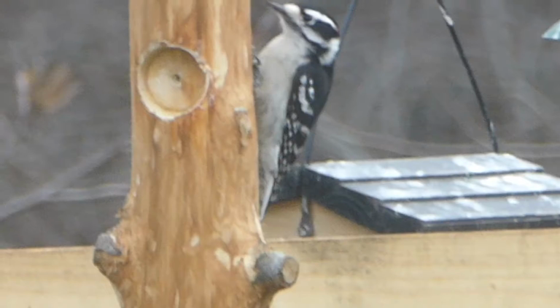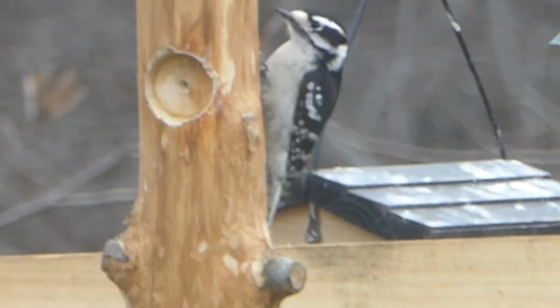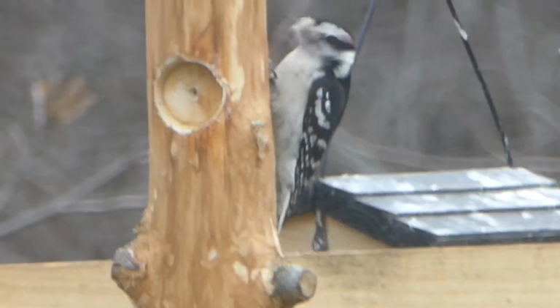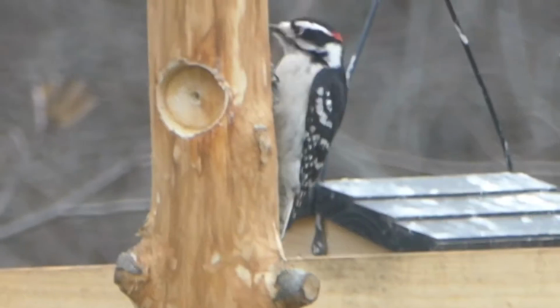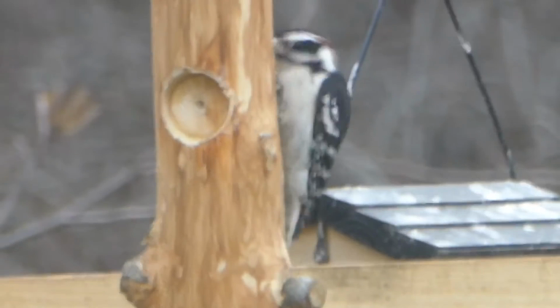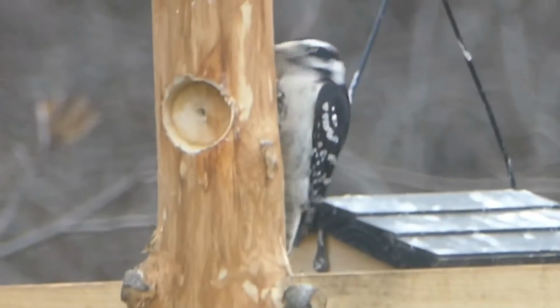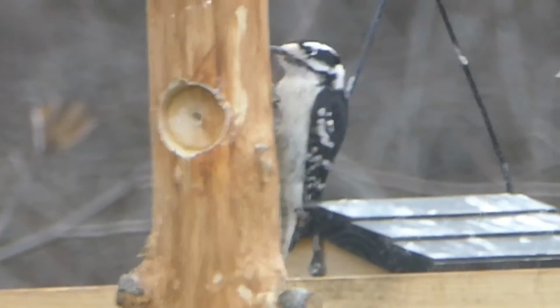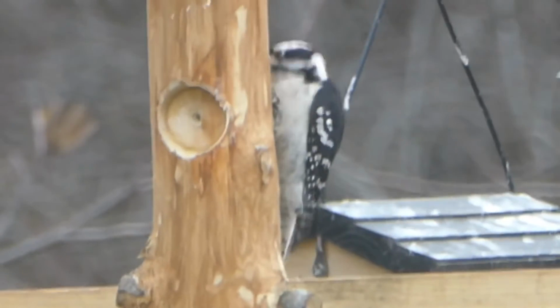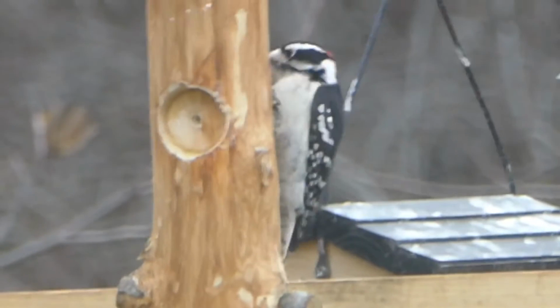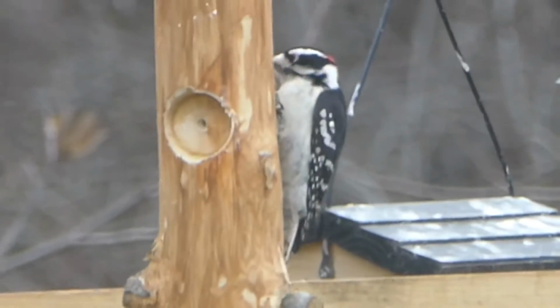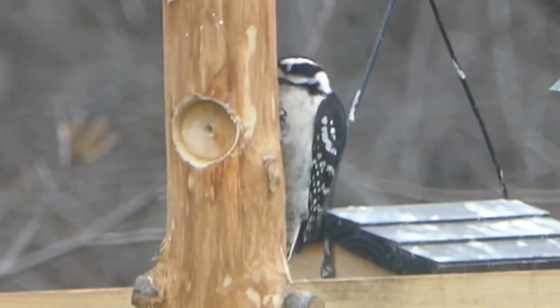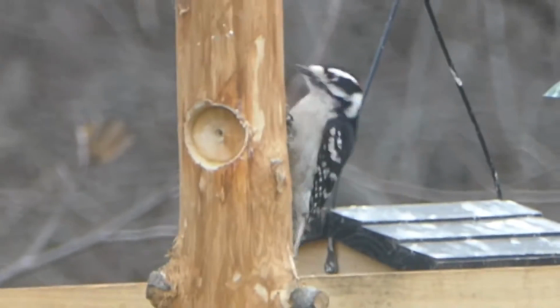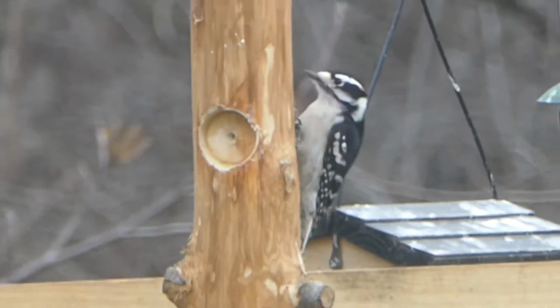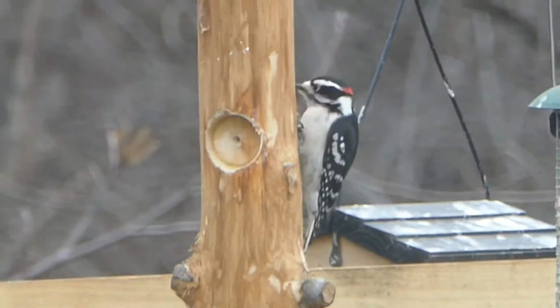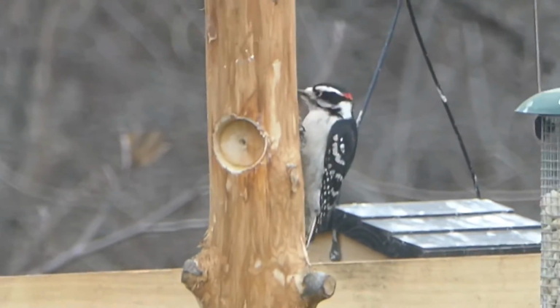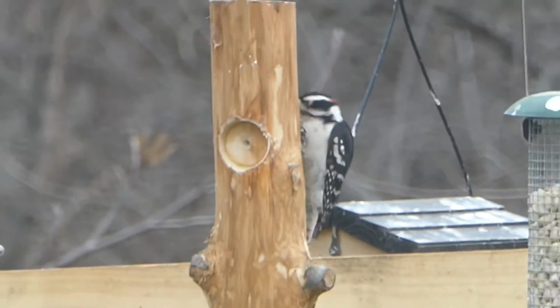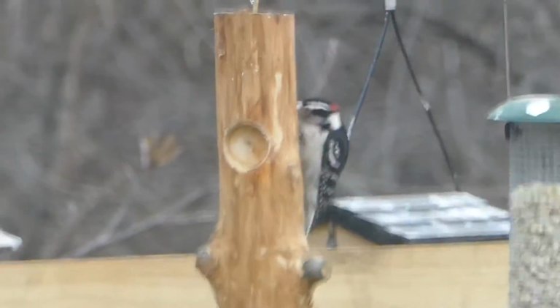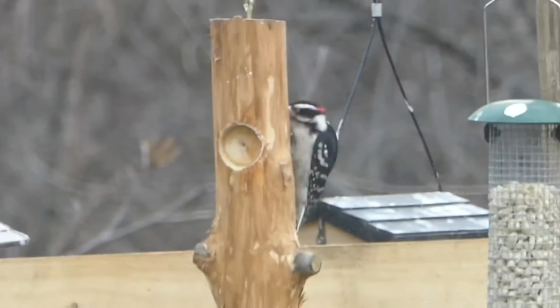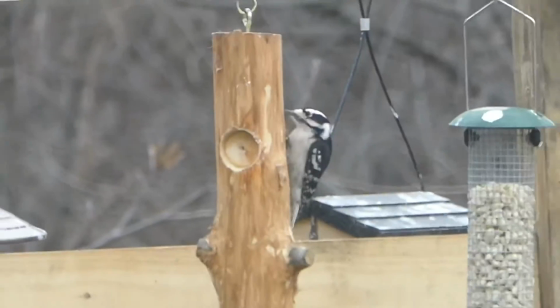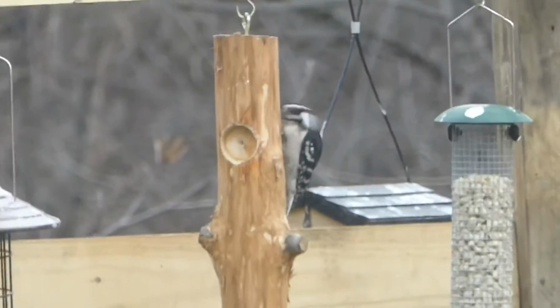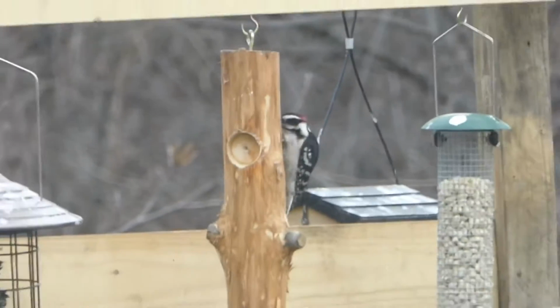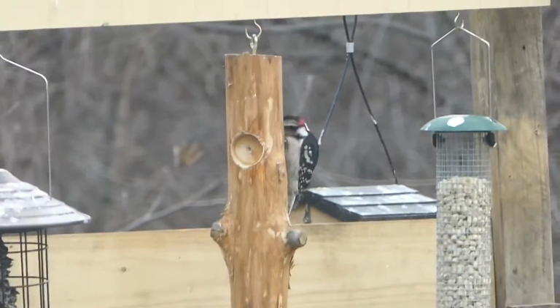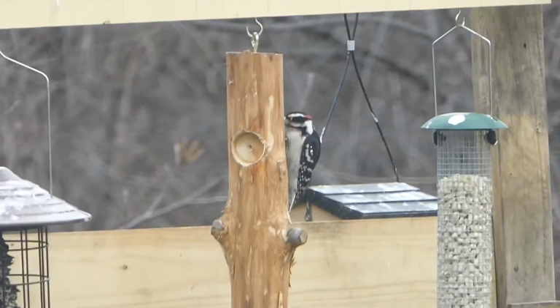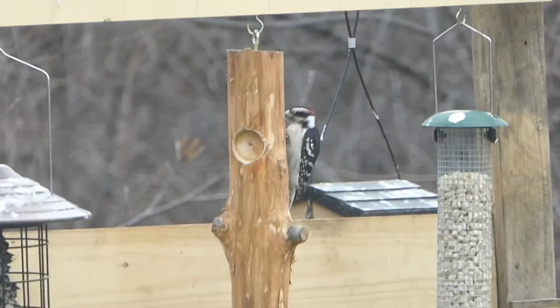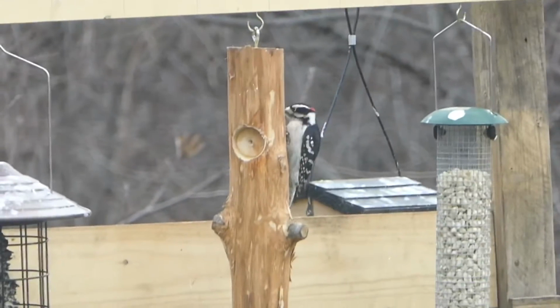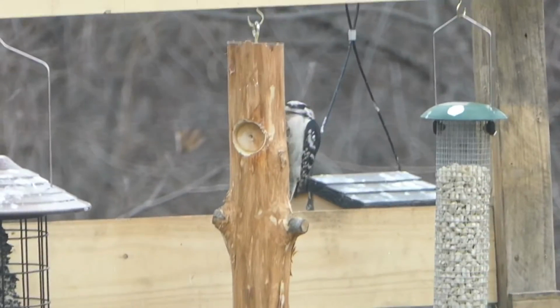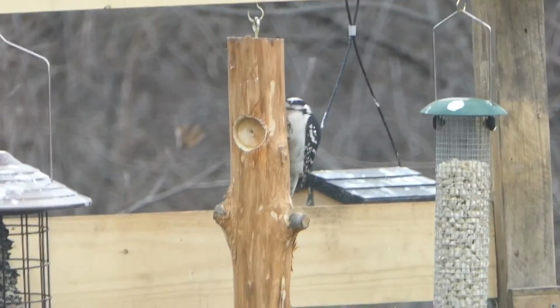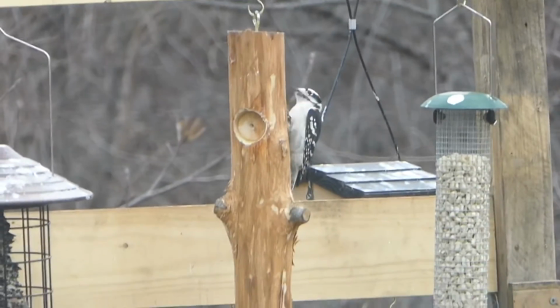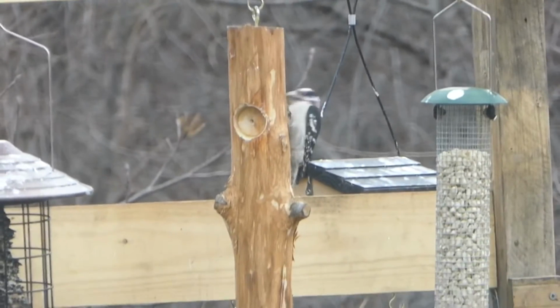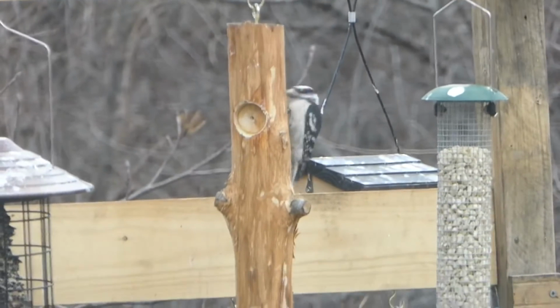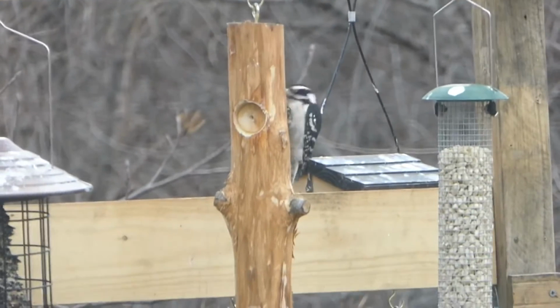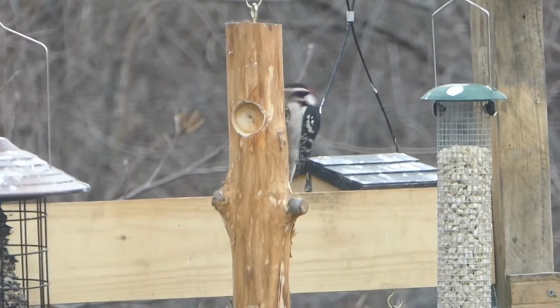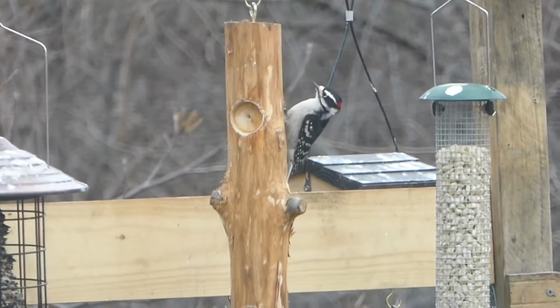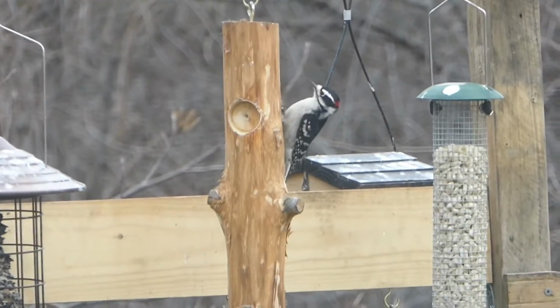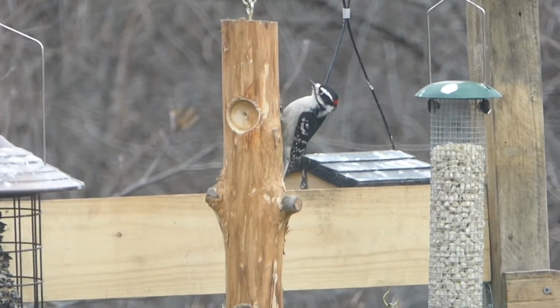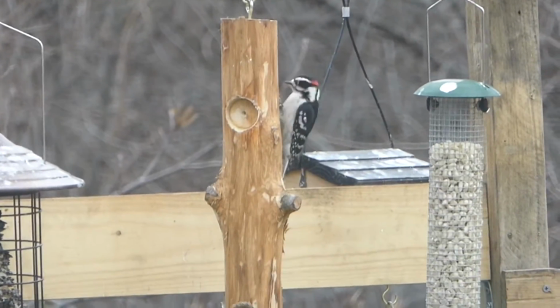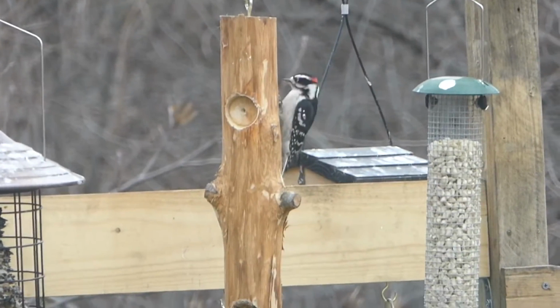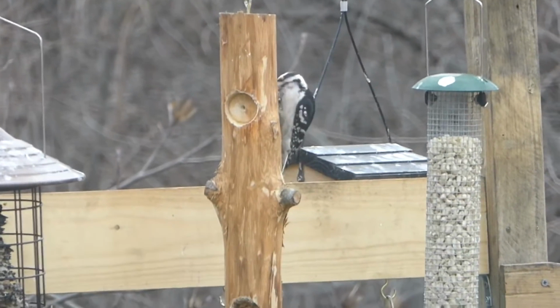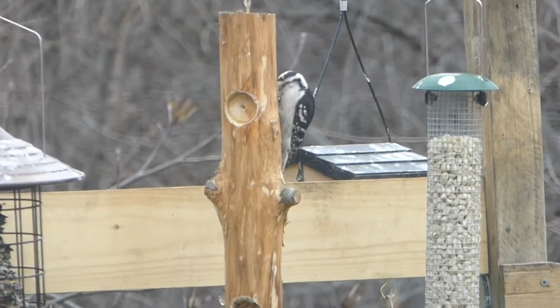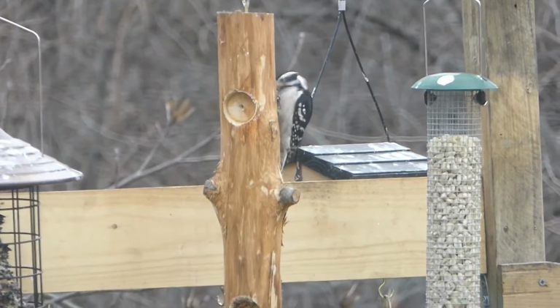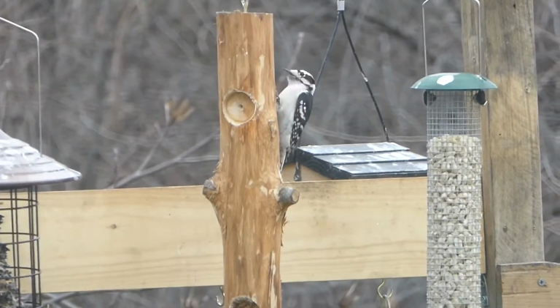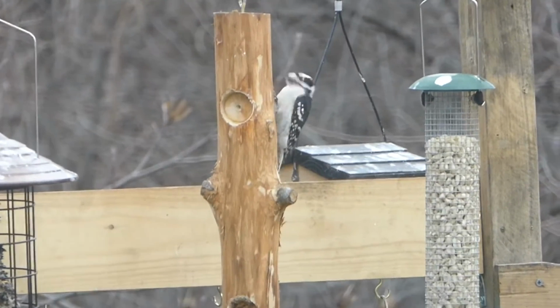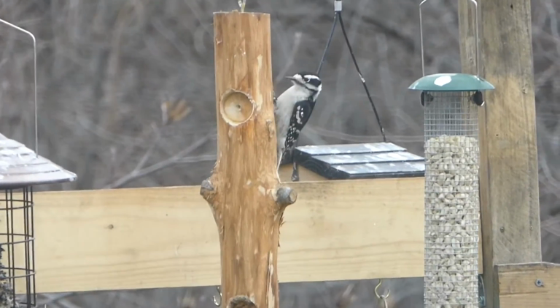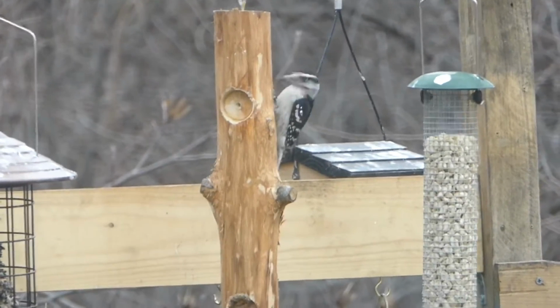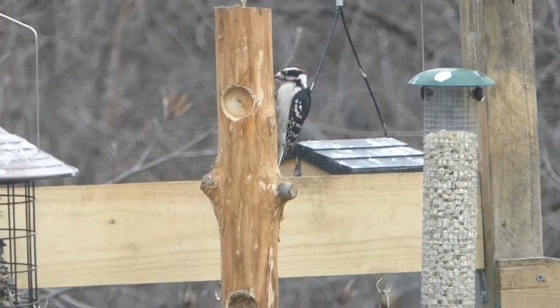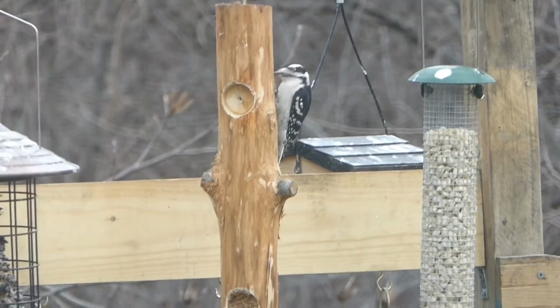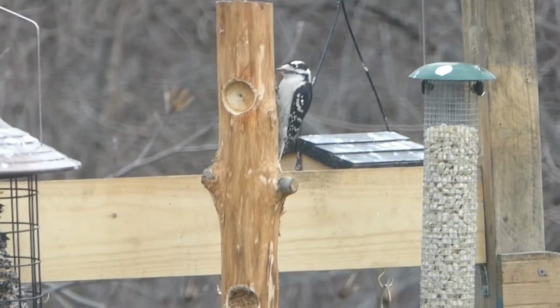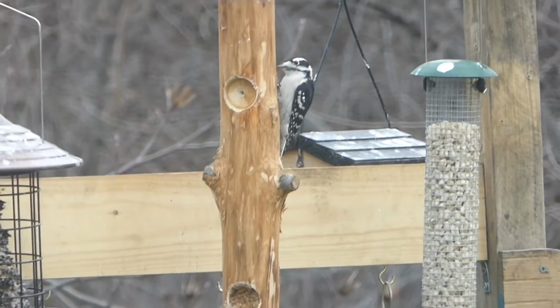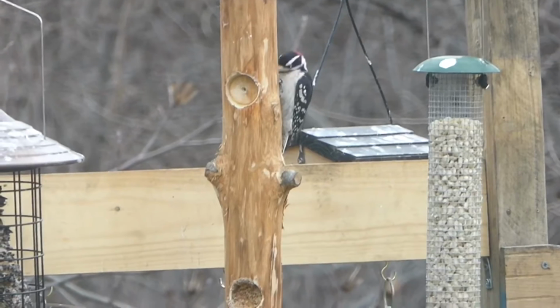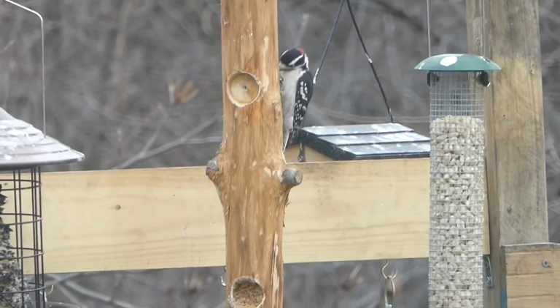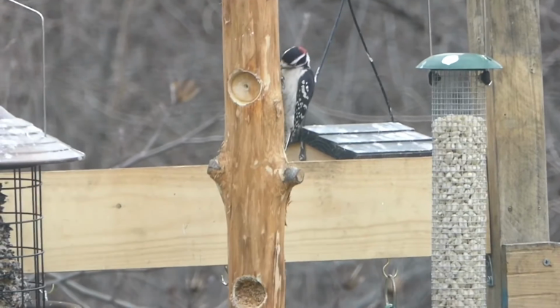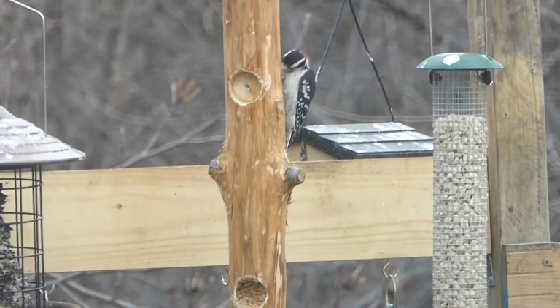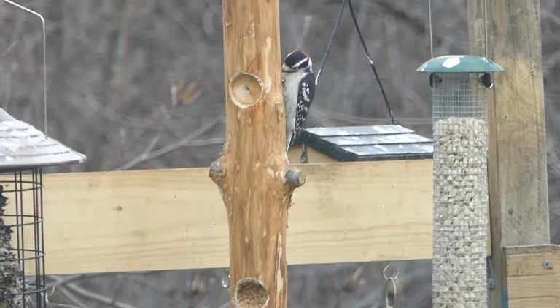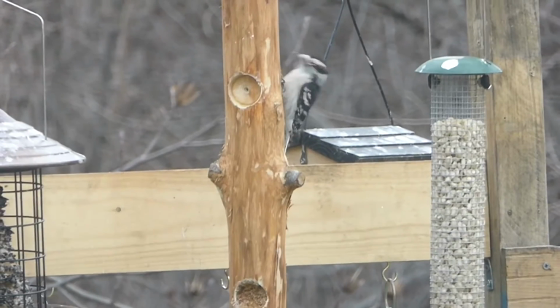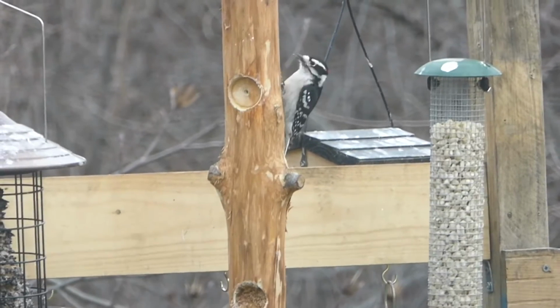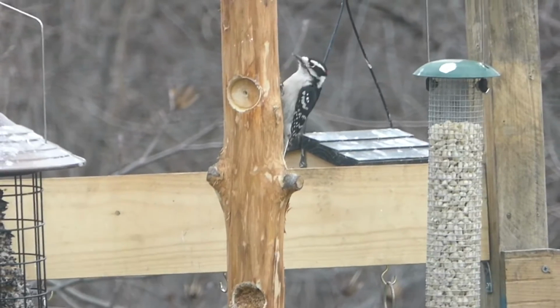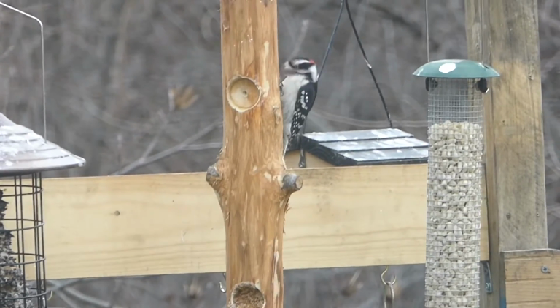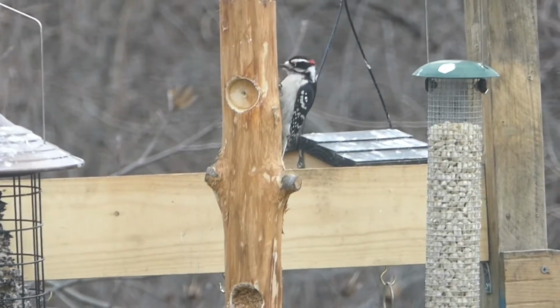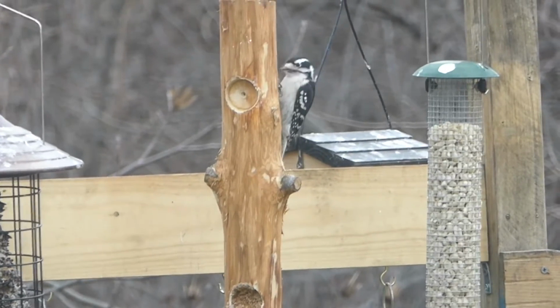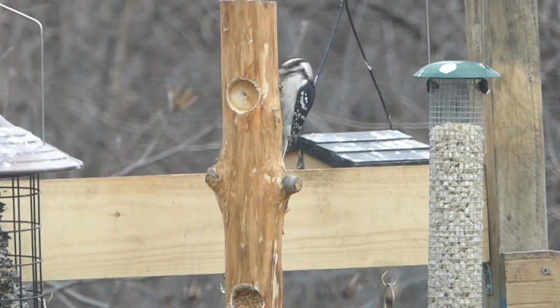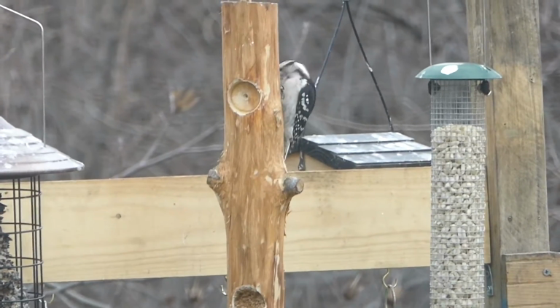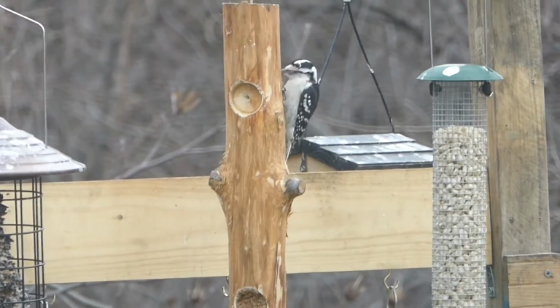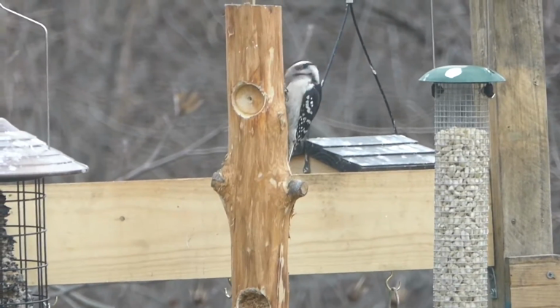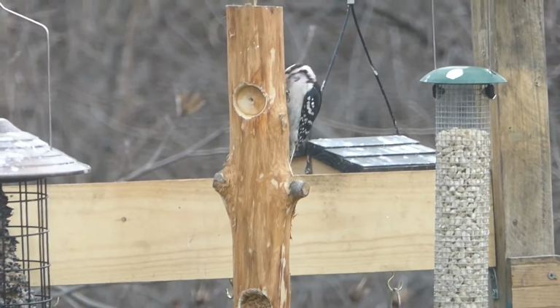Hello everybody! In today's video, I'm gonna be showing you guys how I made this peanut butter log for the woodpeckers.